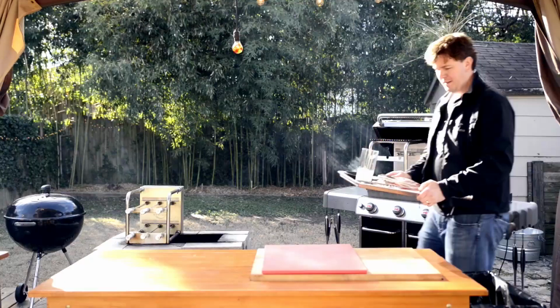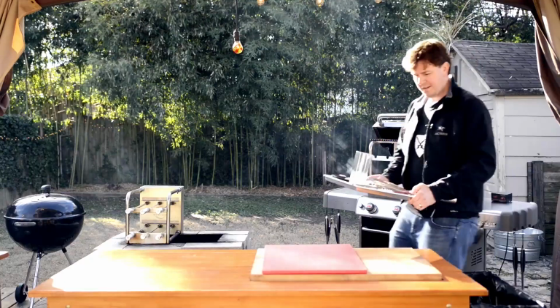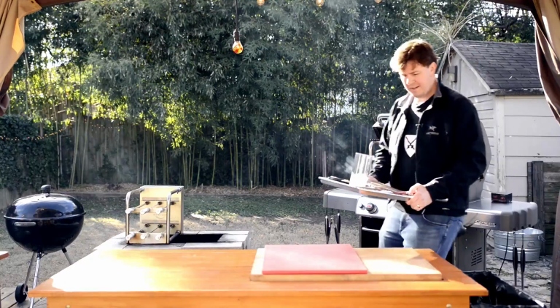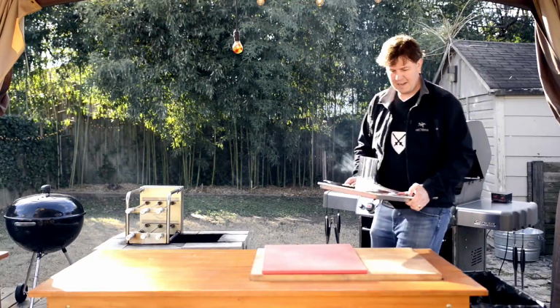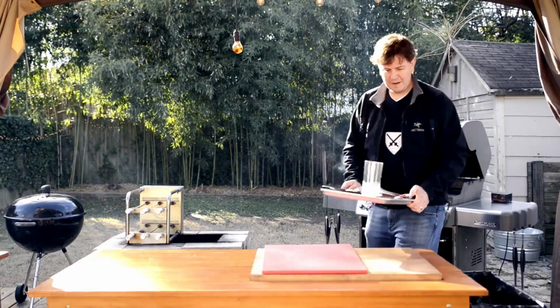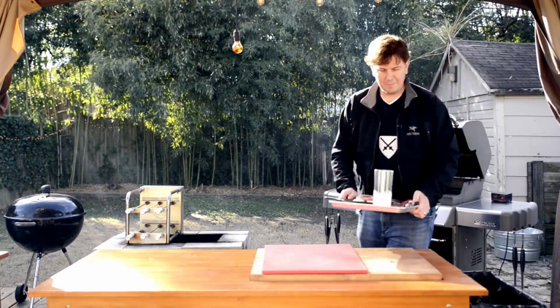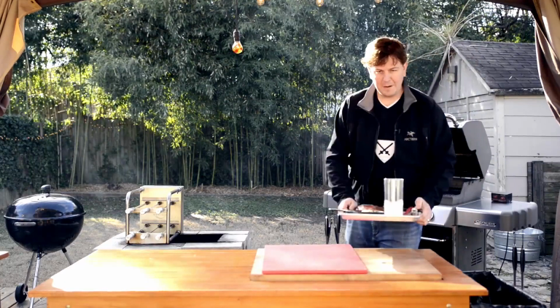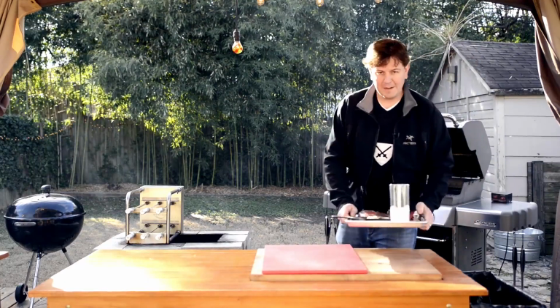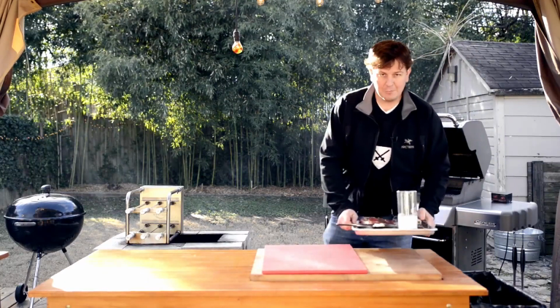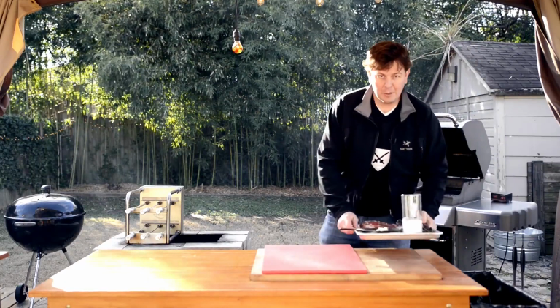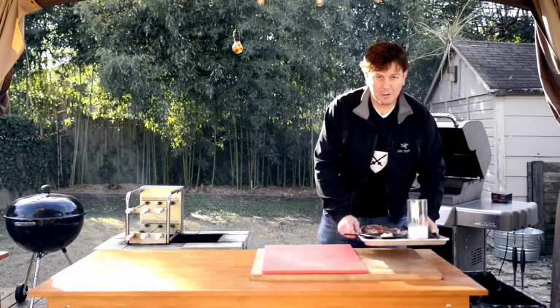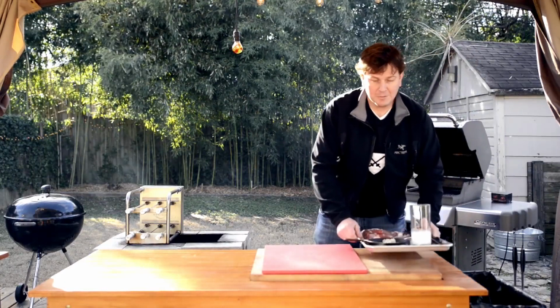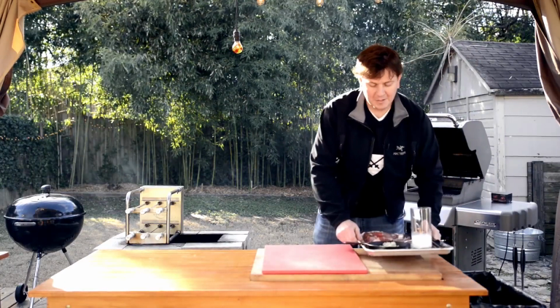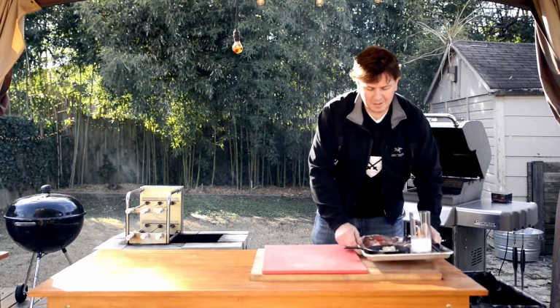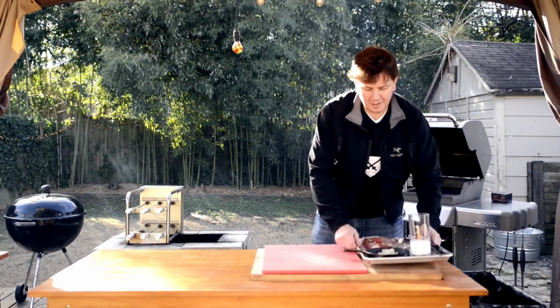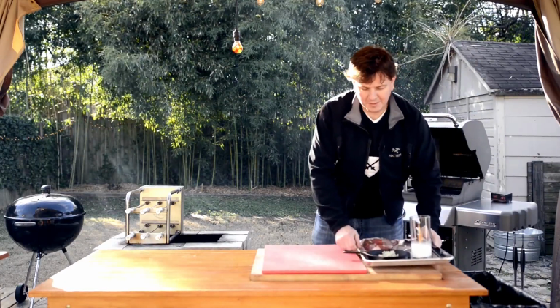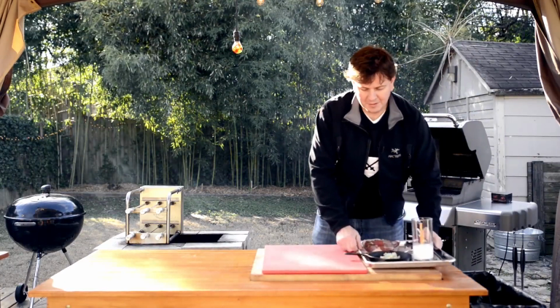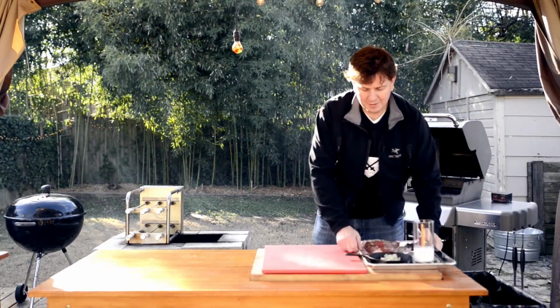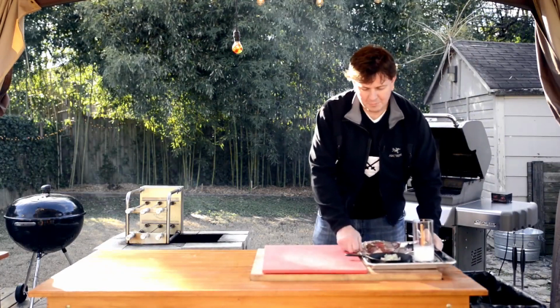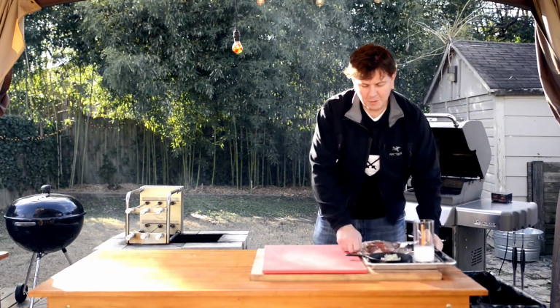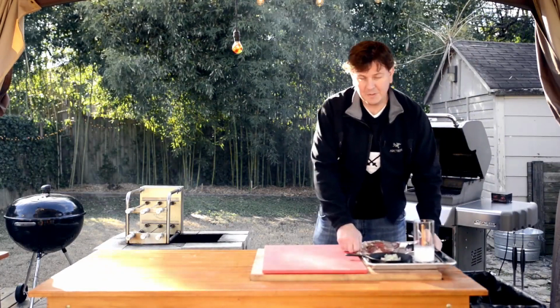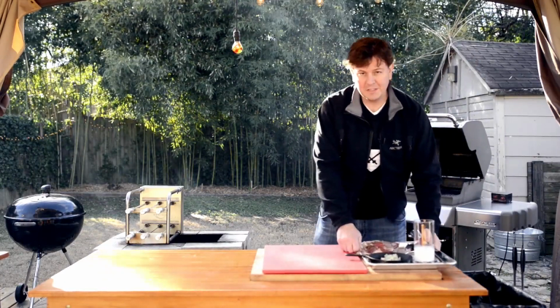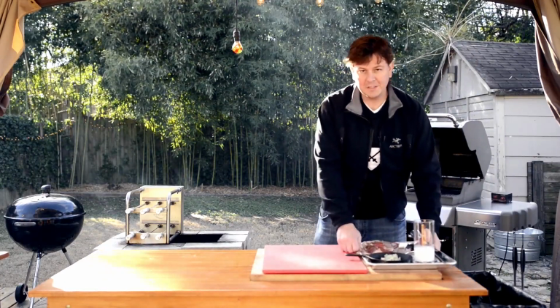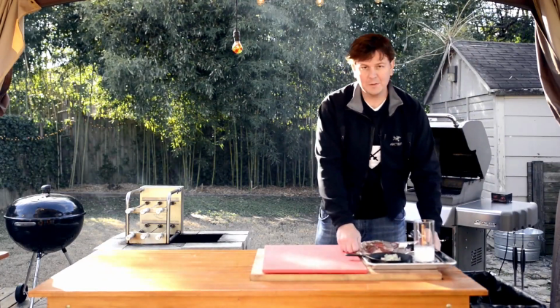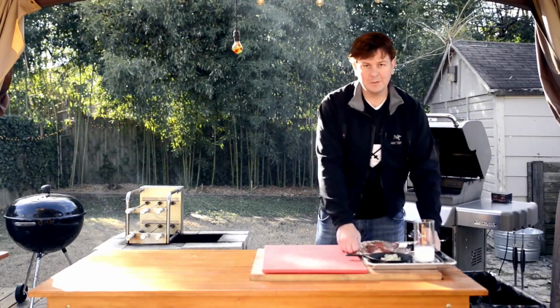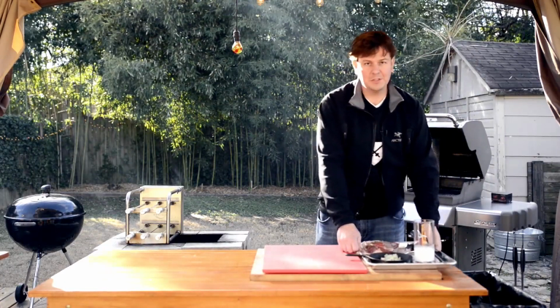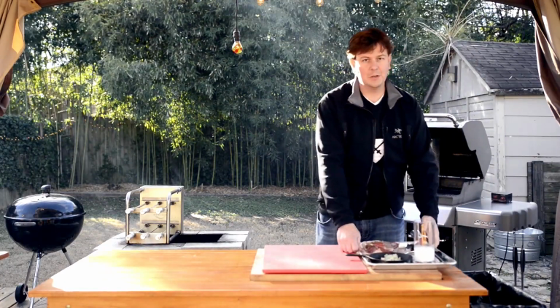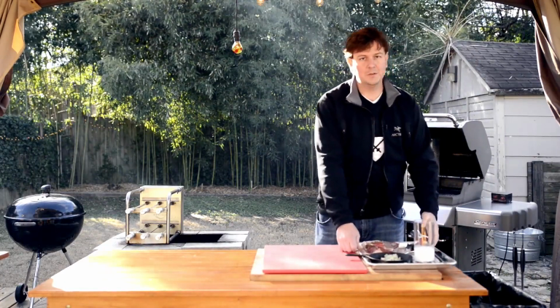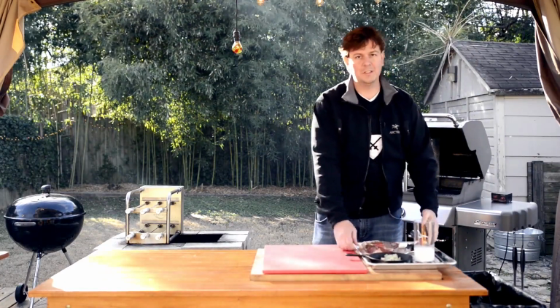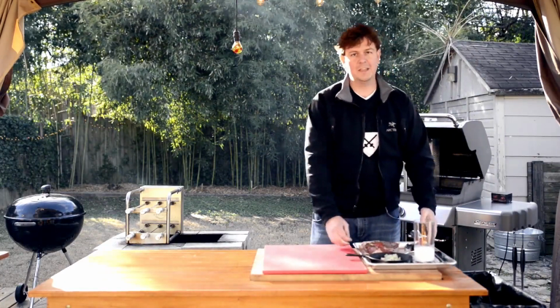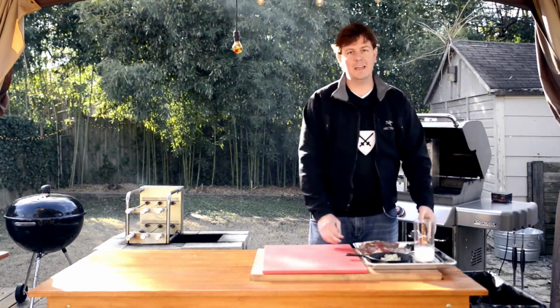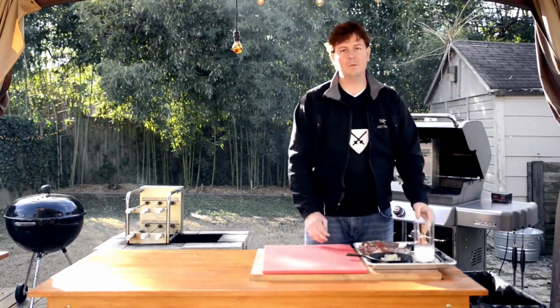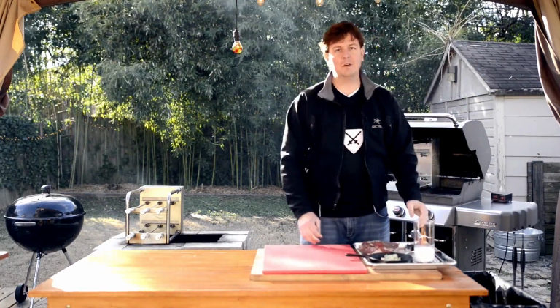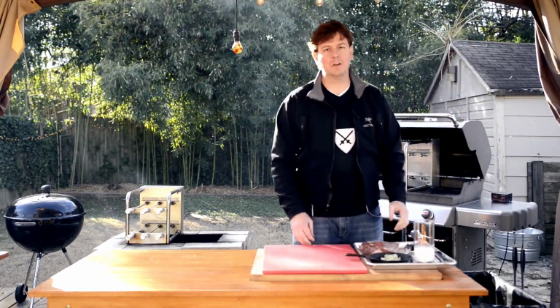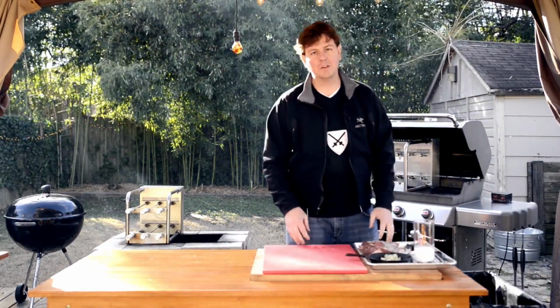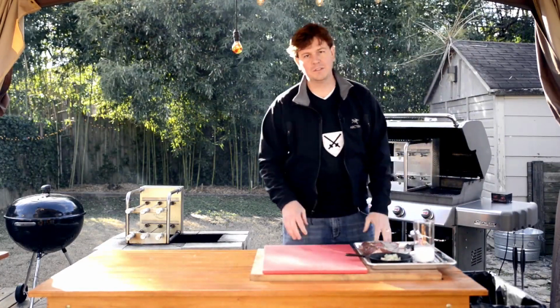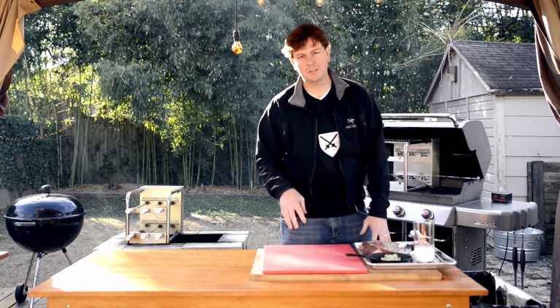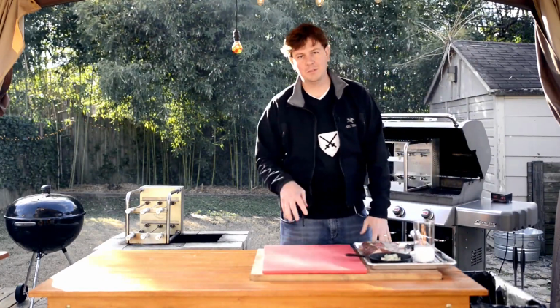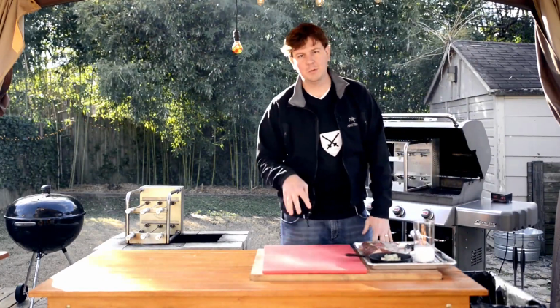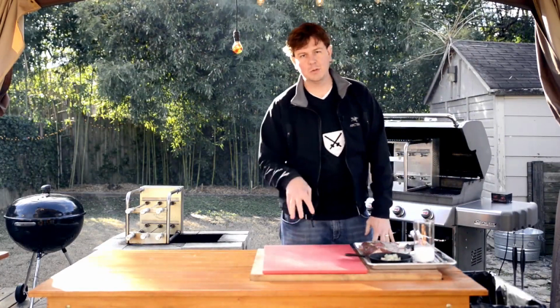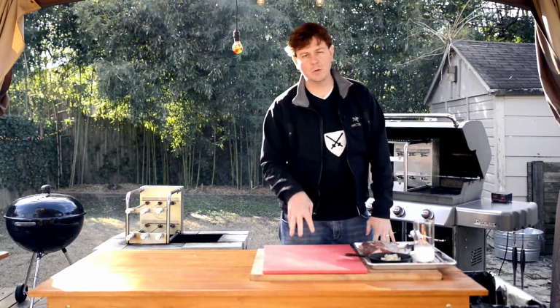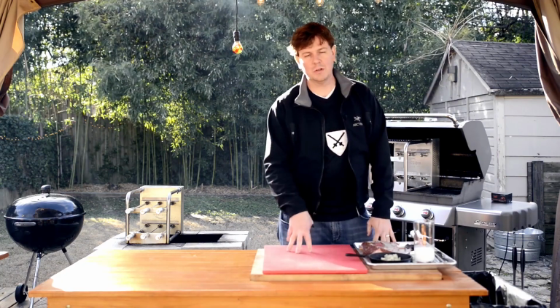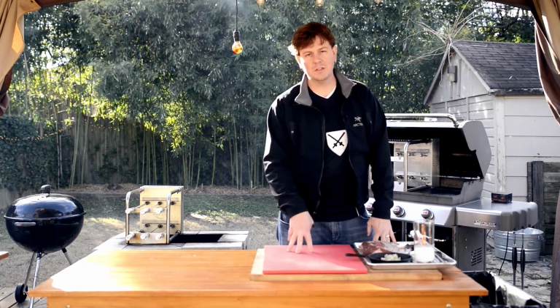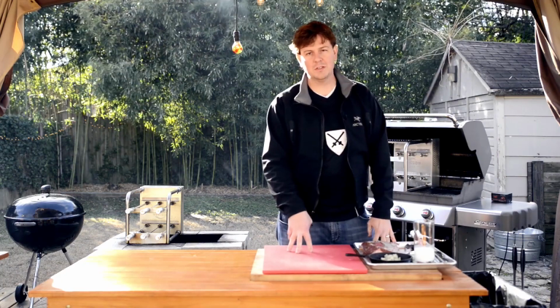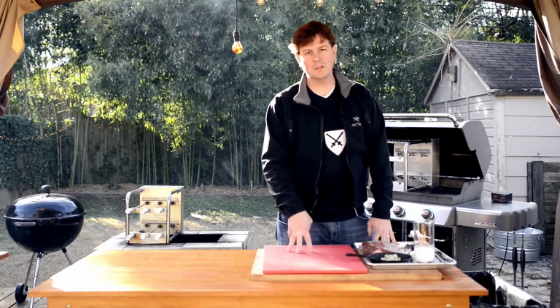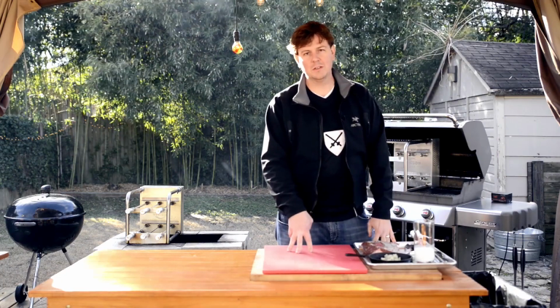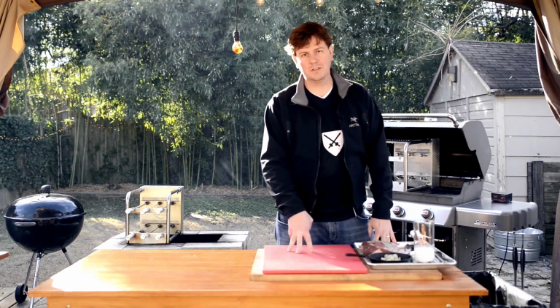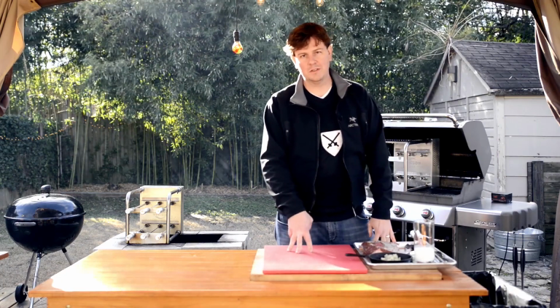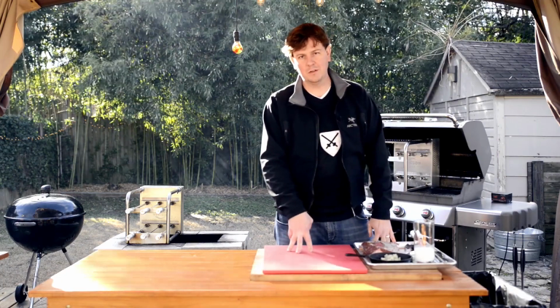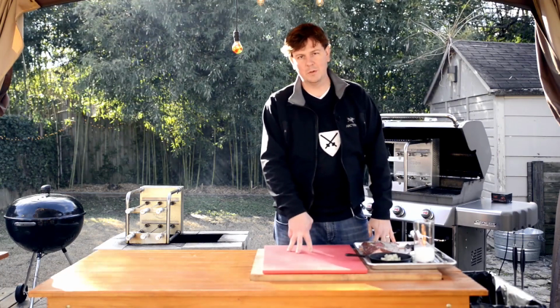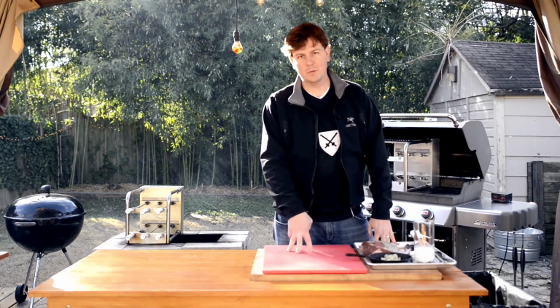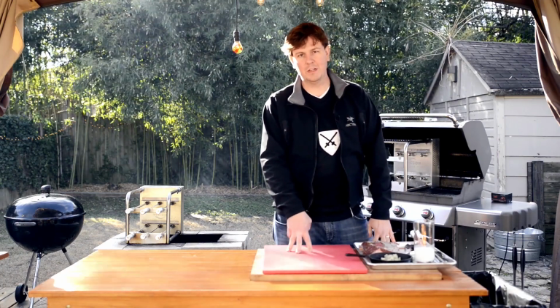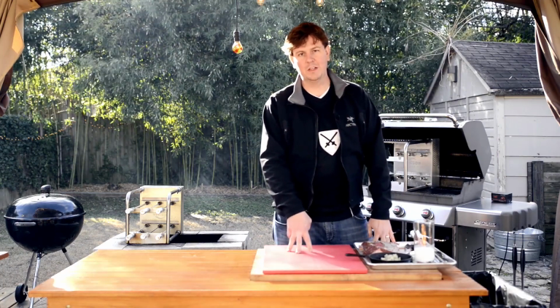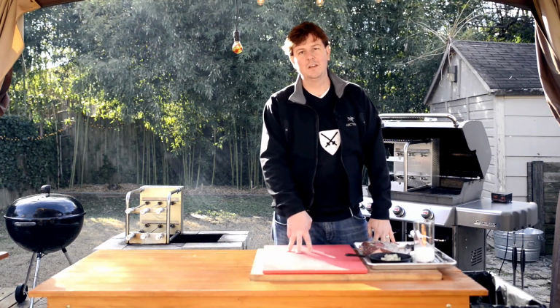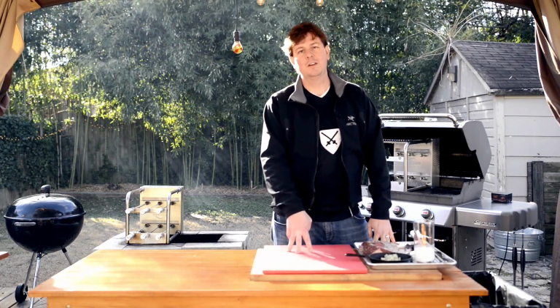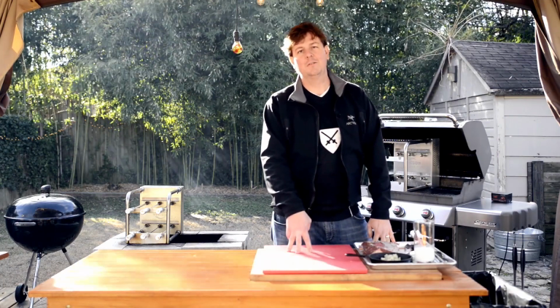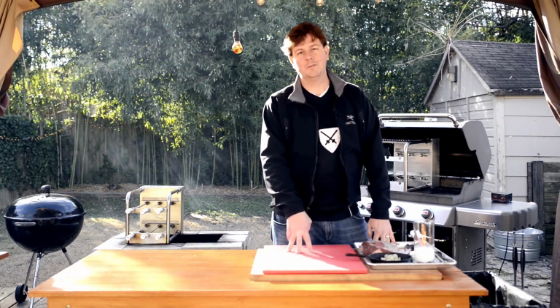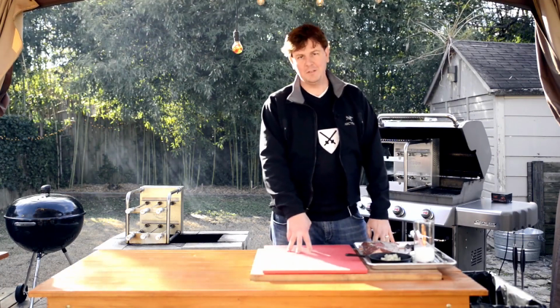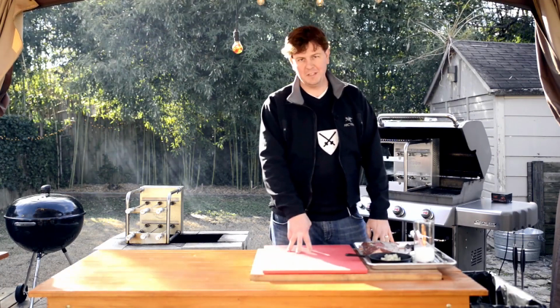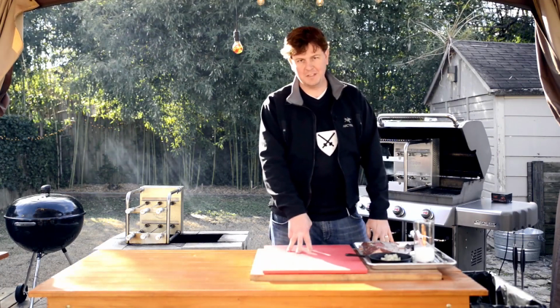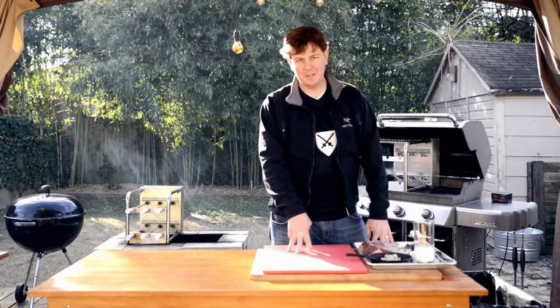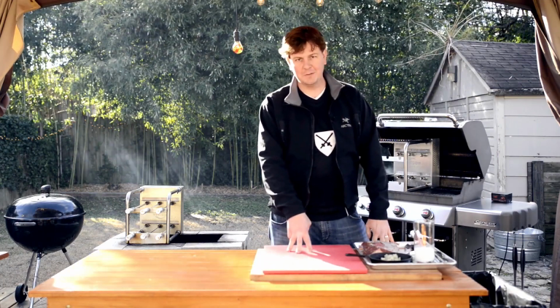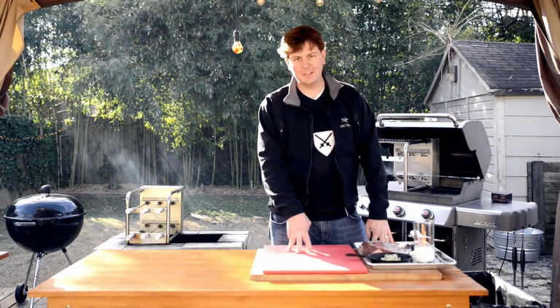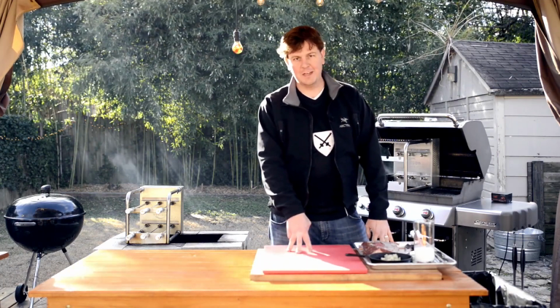Hey everybody, welcome to the Carson Rodizio Show. Today we are going to do Gorgonzola Sirloin, Rodizio style.